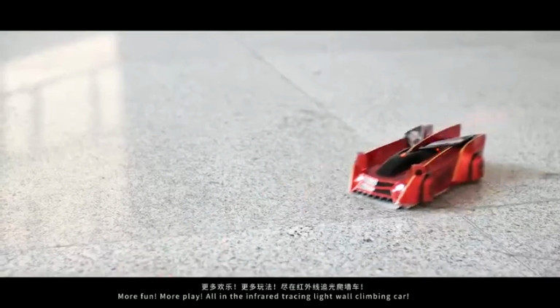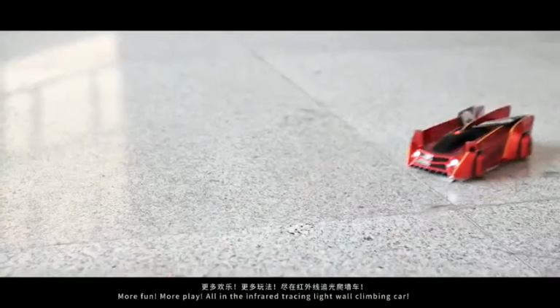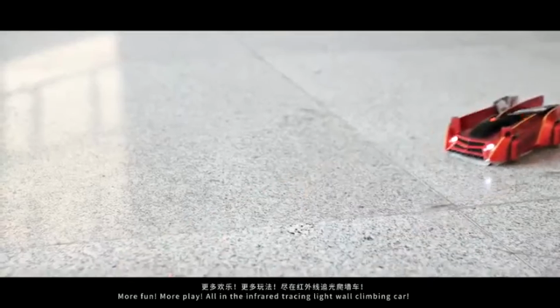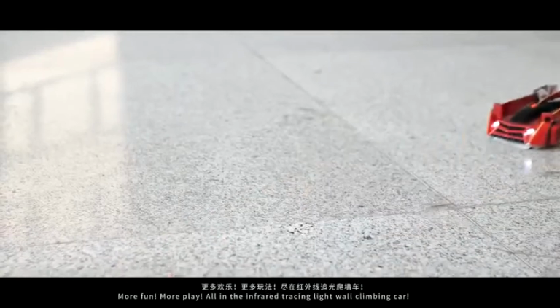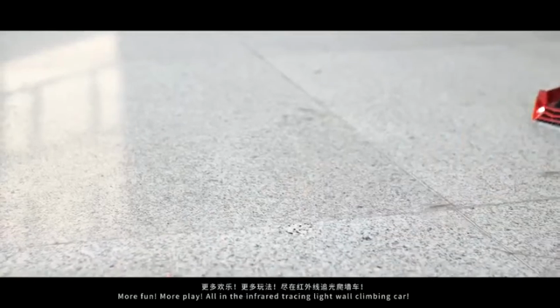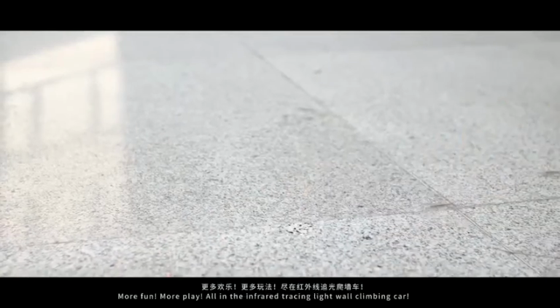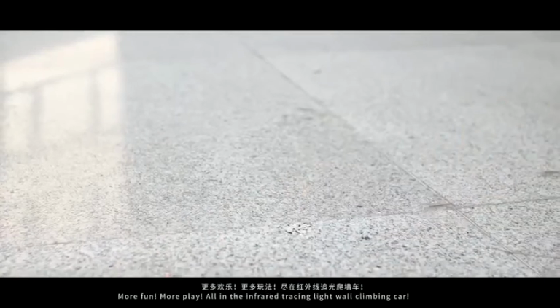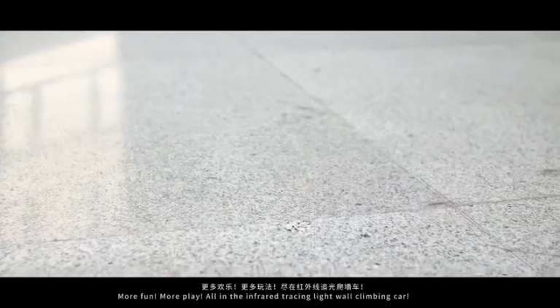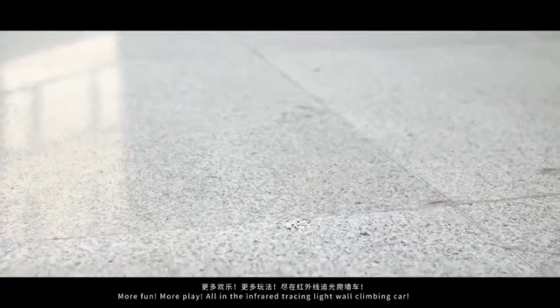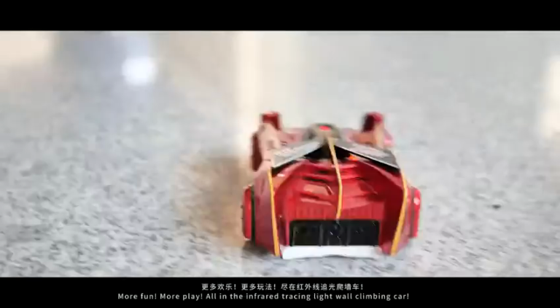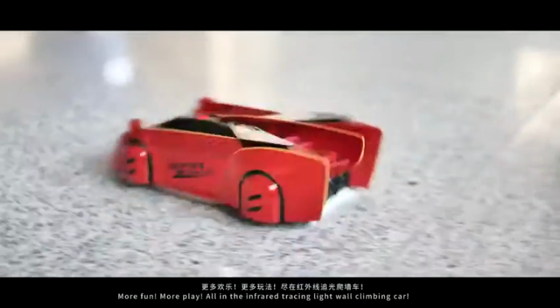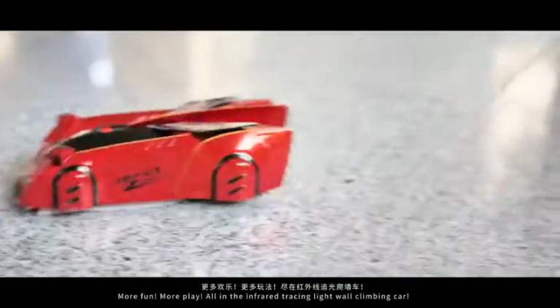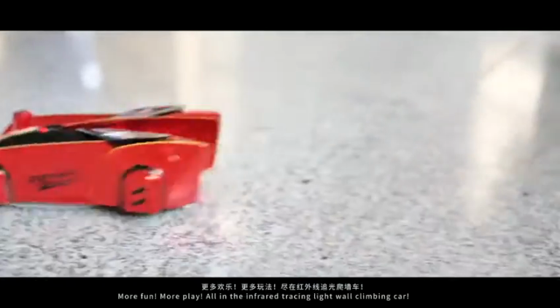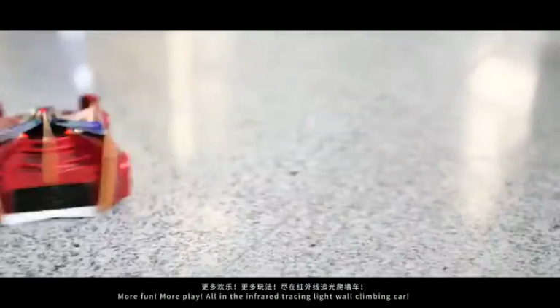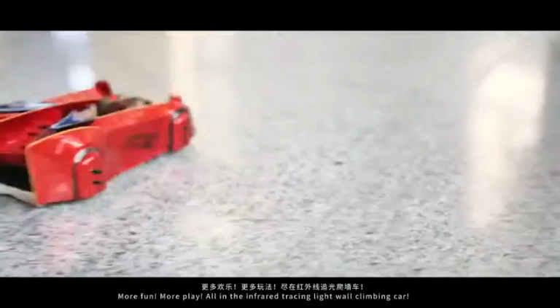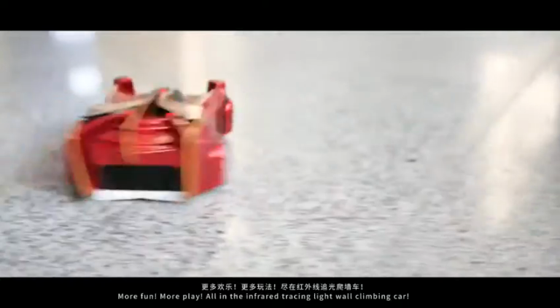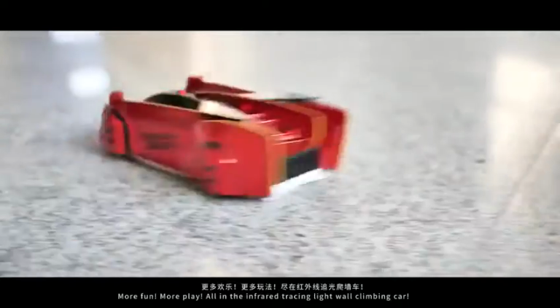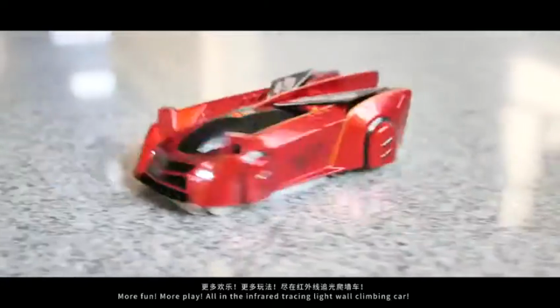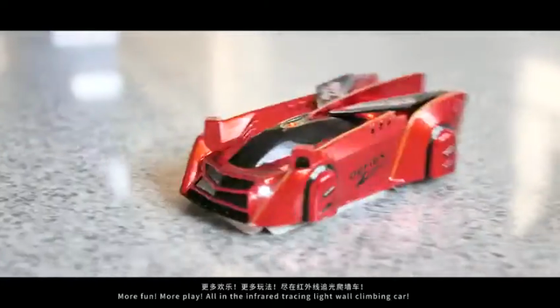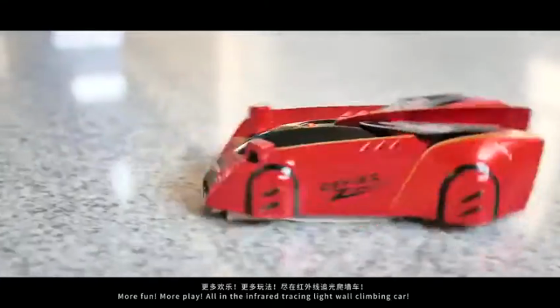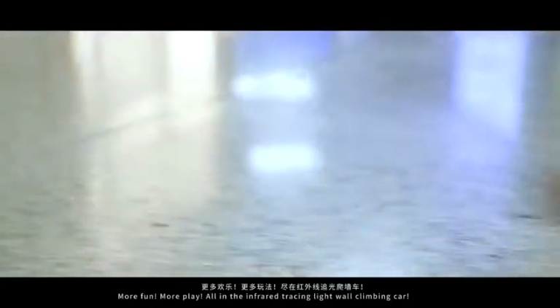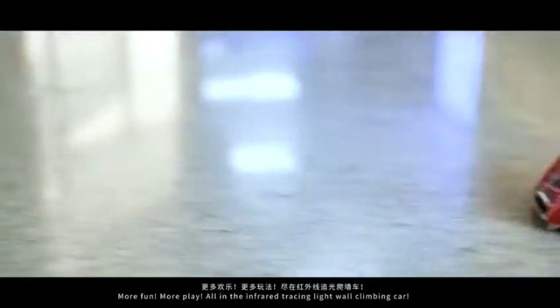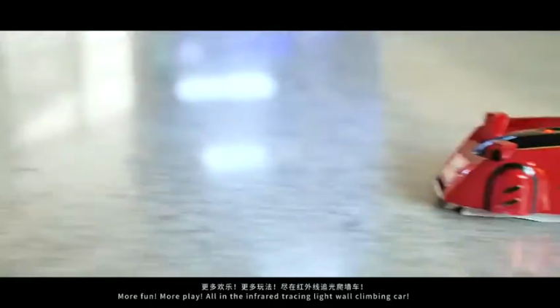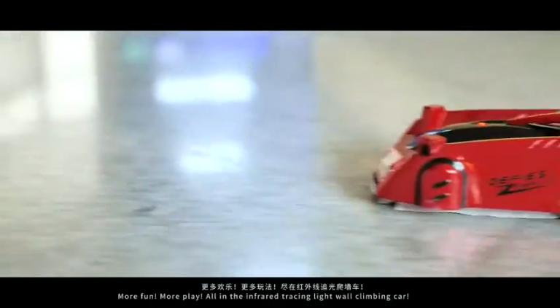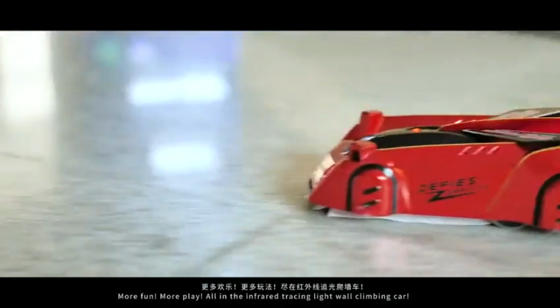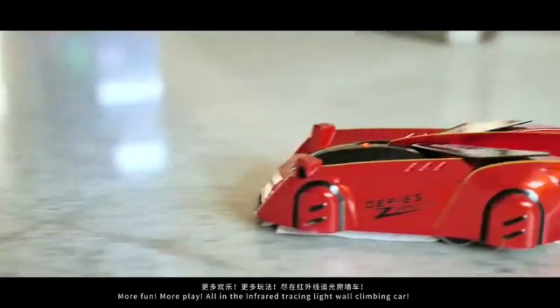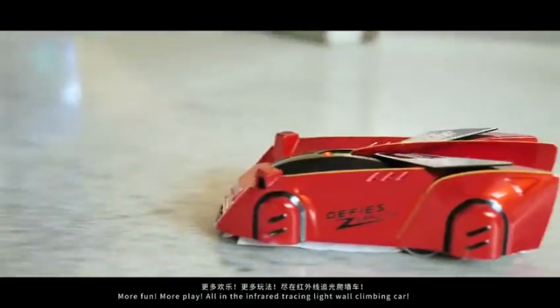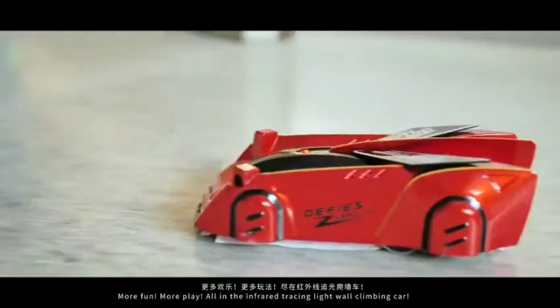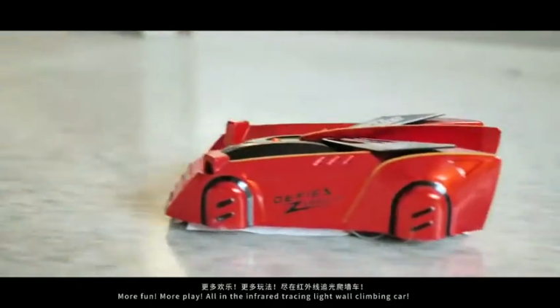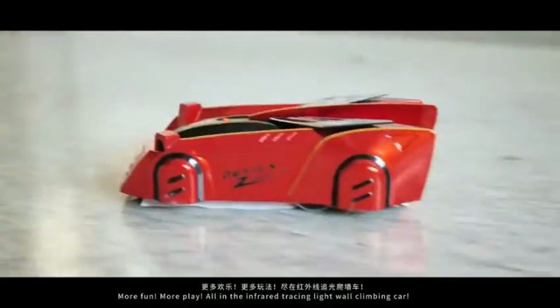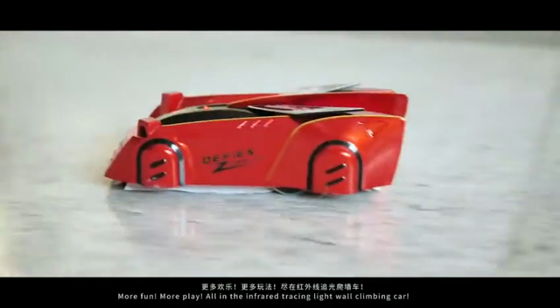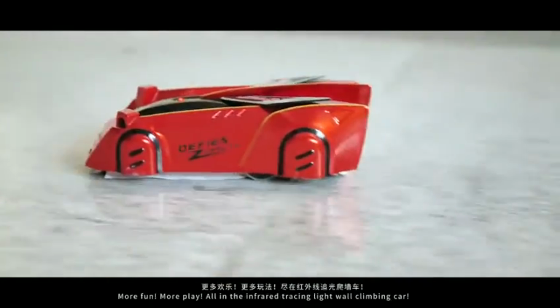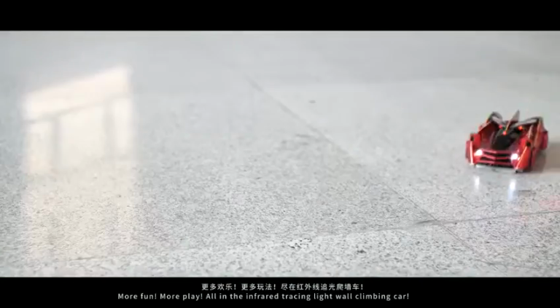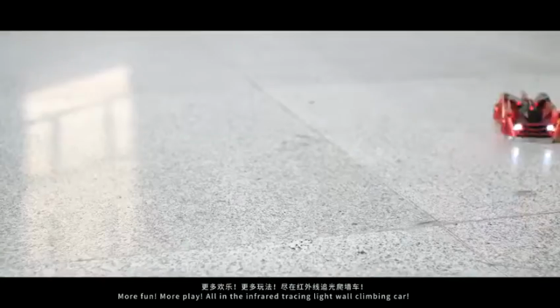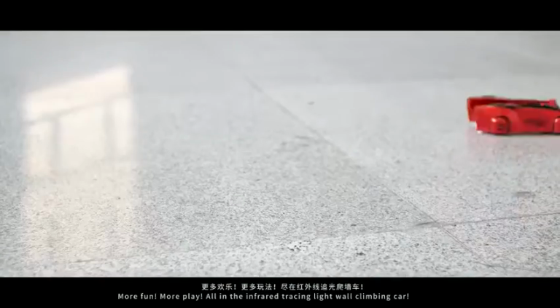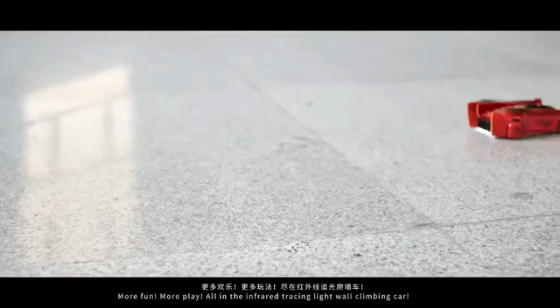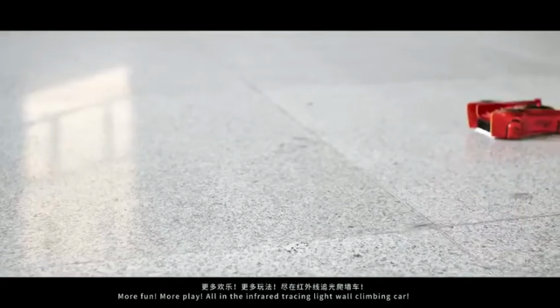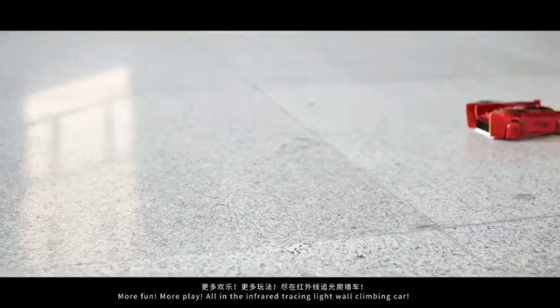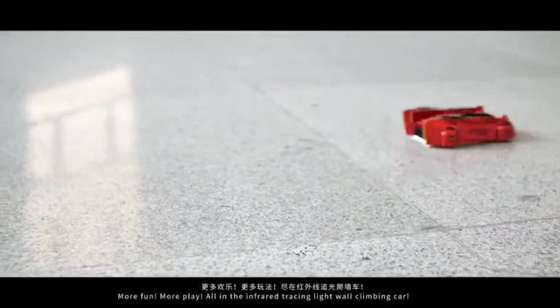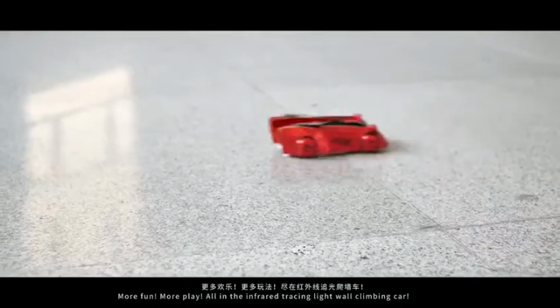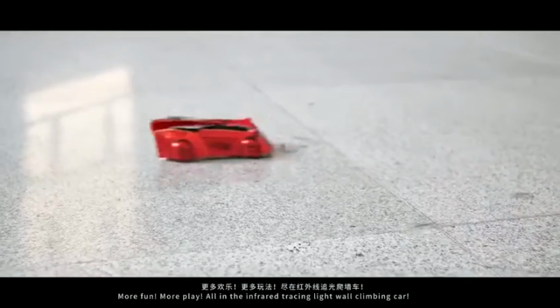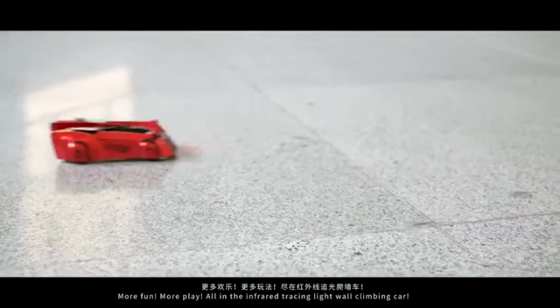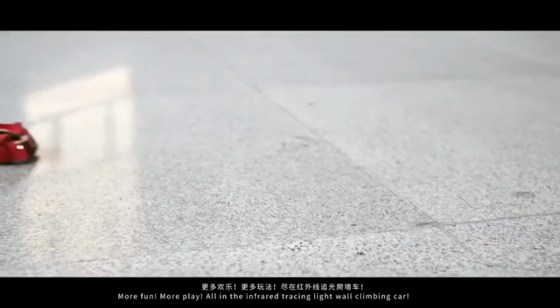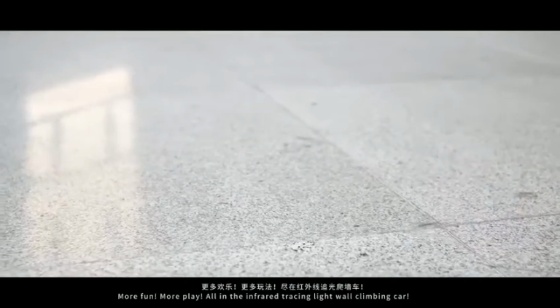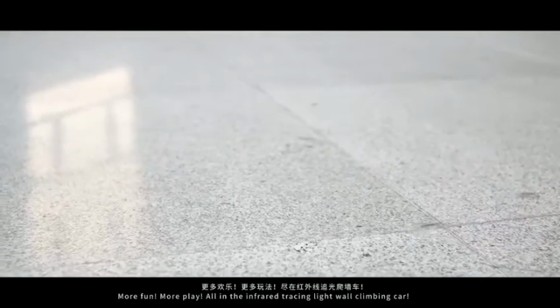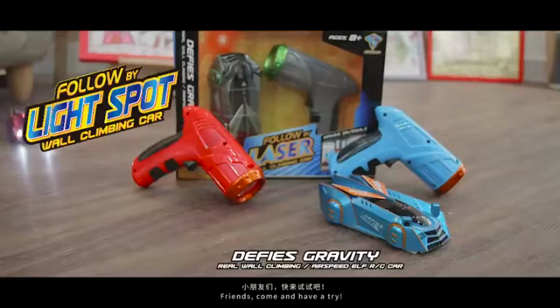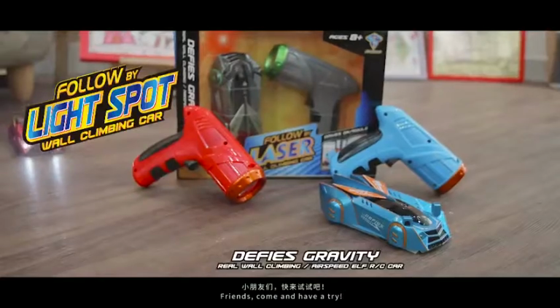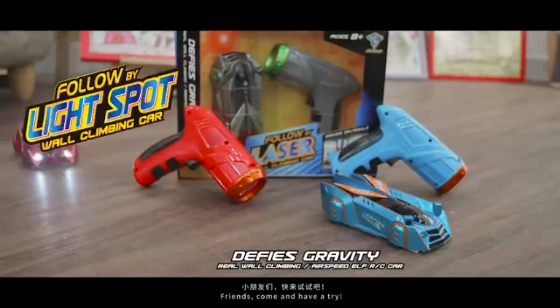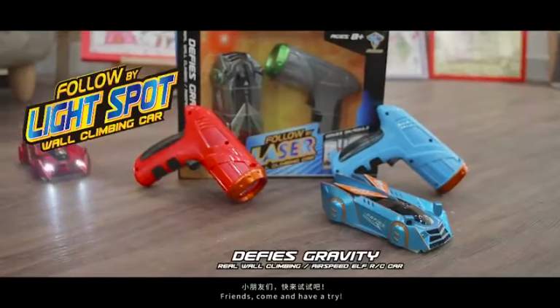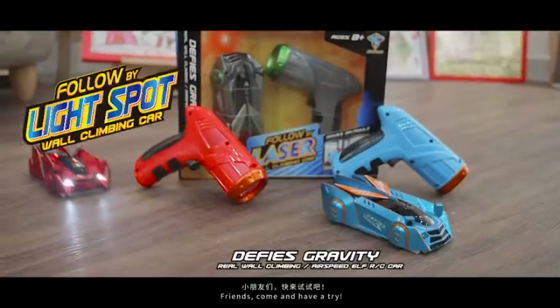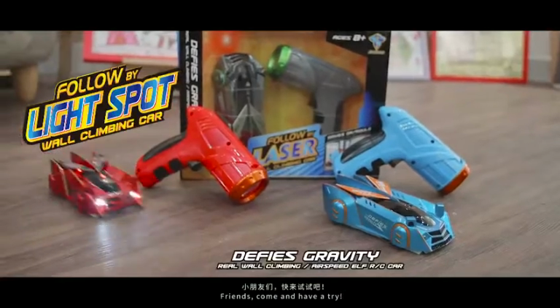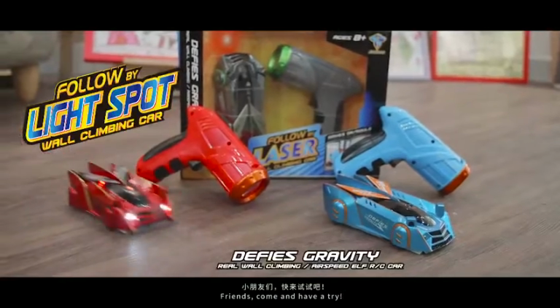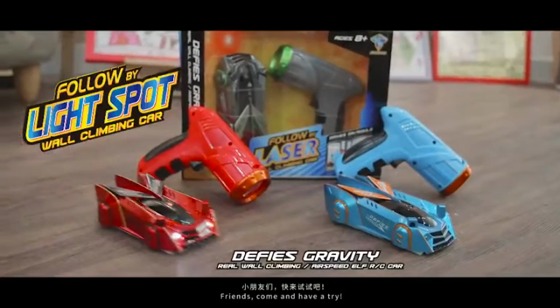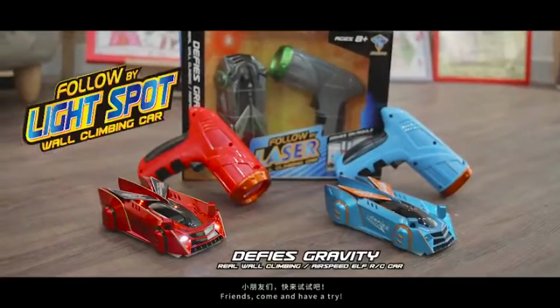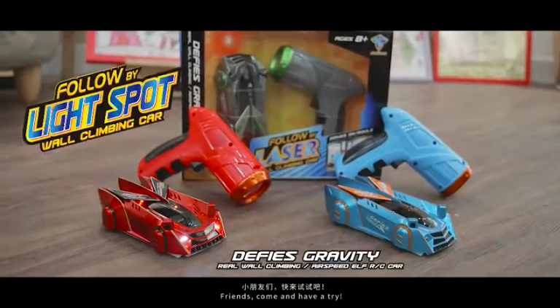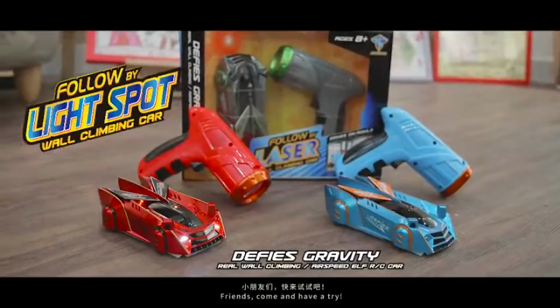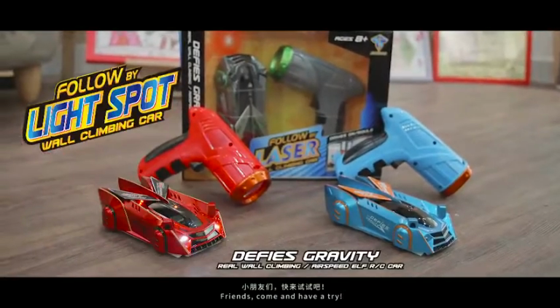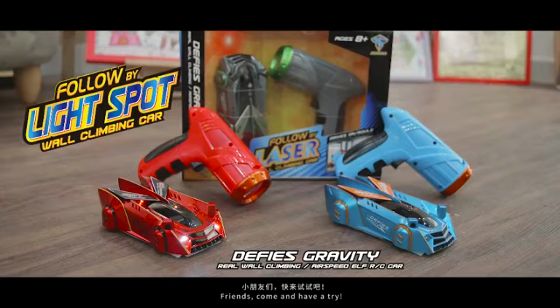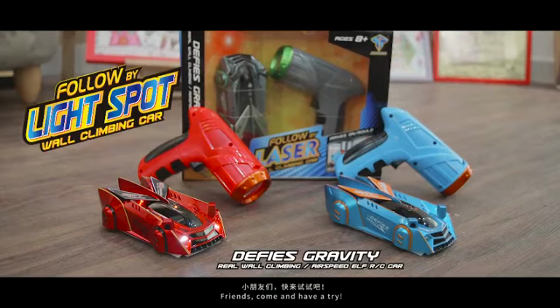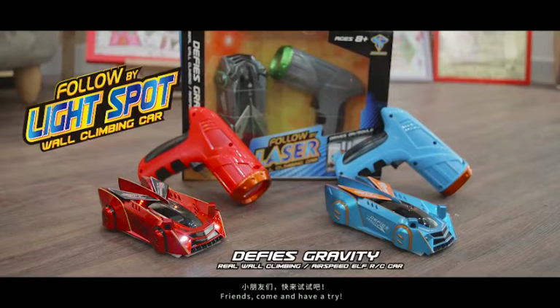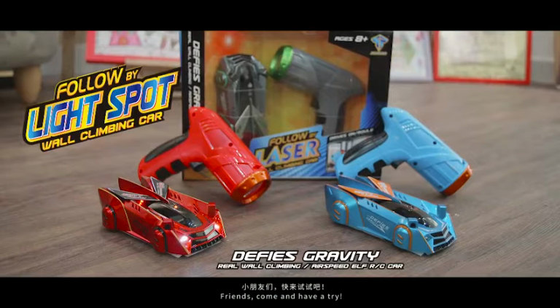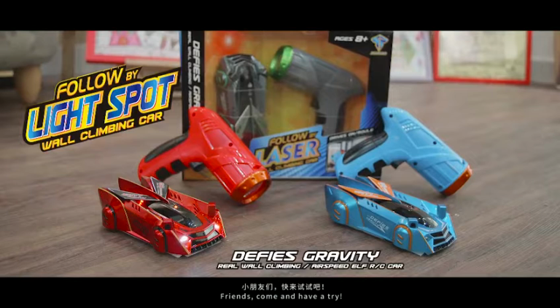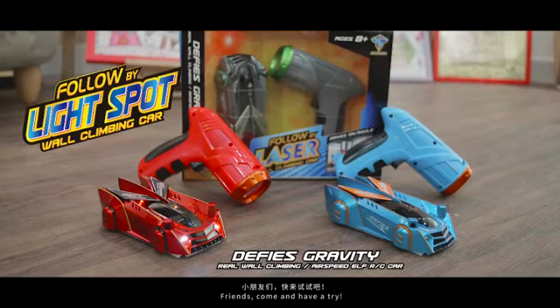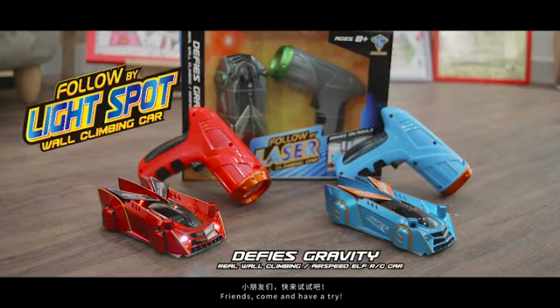More fun, more play with the infrared tracing light wall climbing car. Friends, come and have a try! Bye!